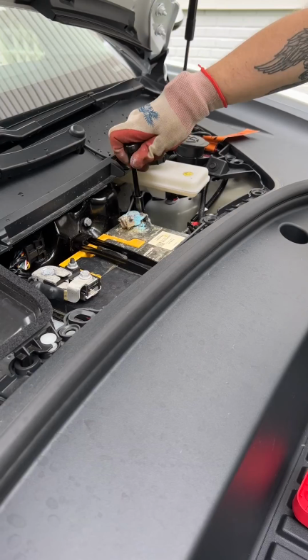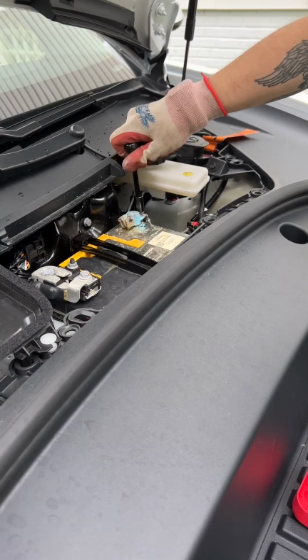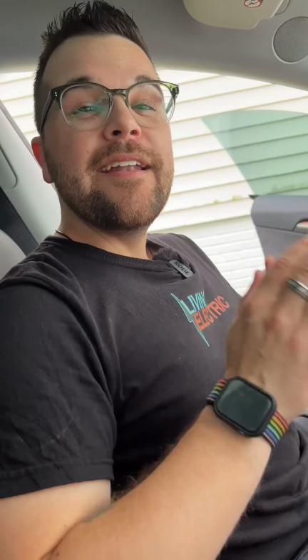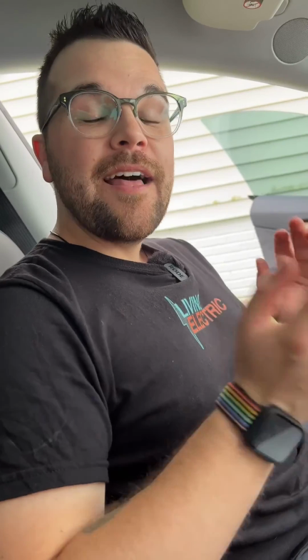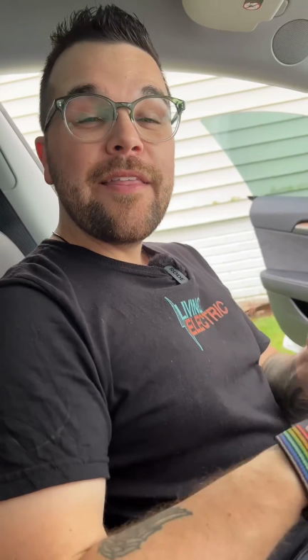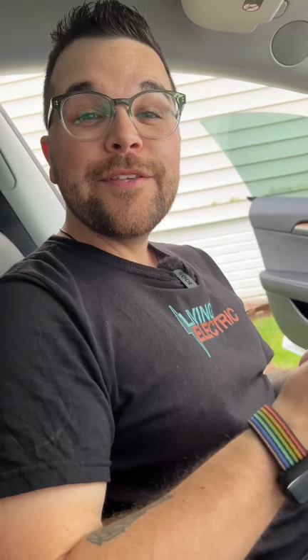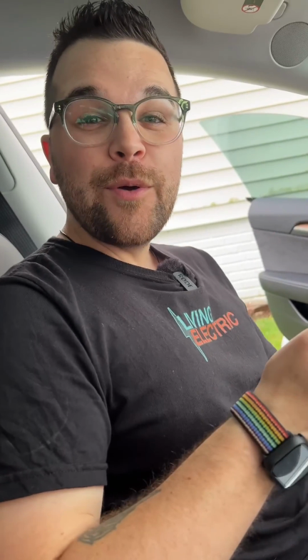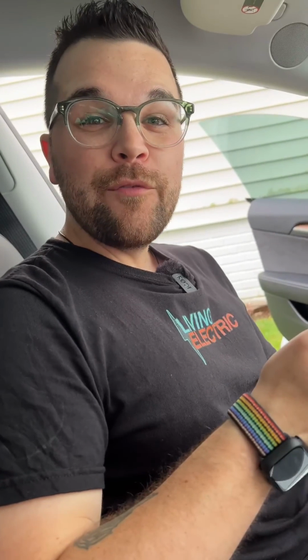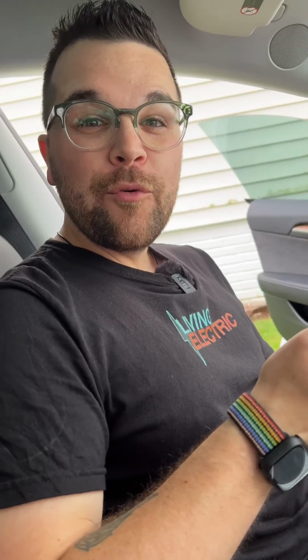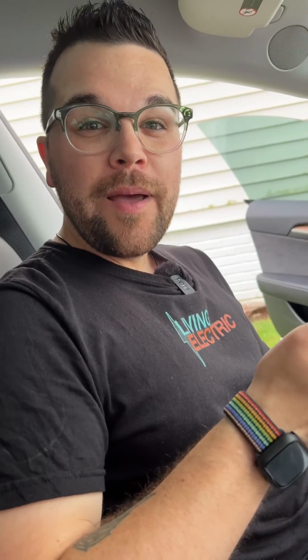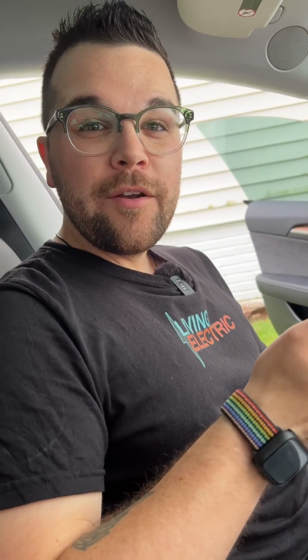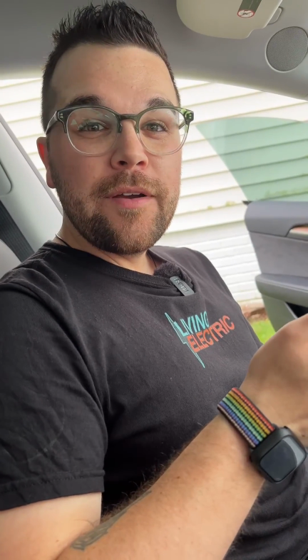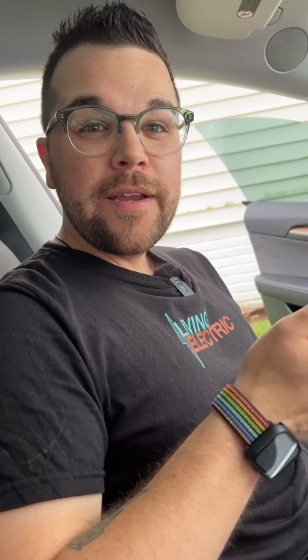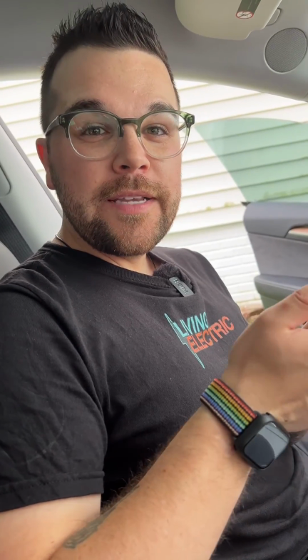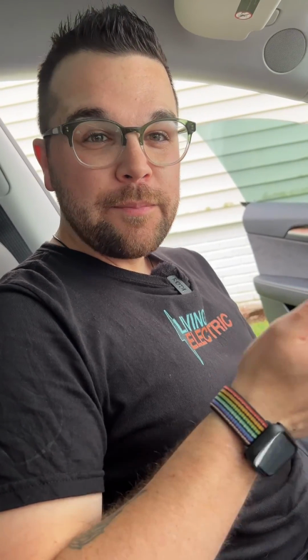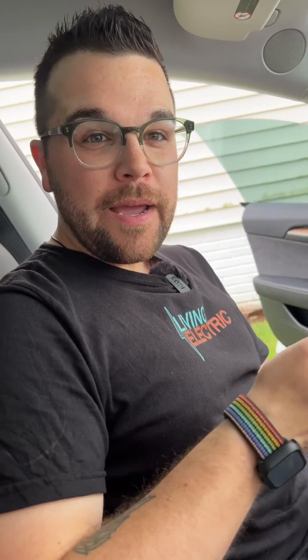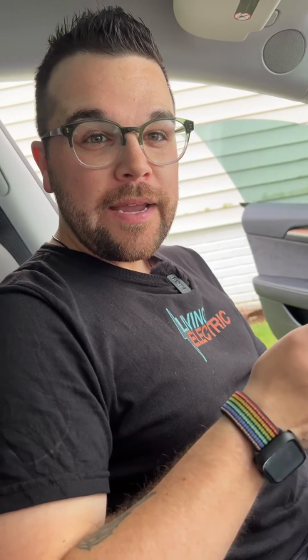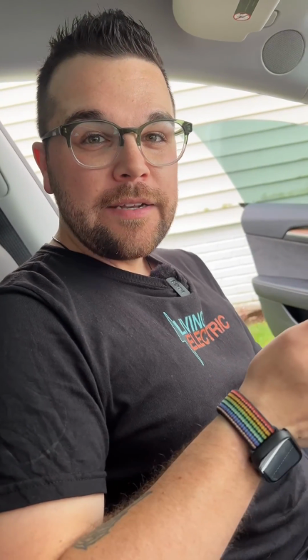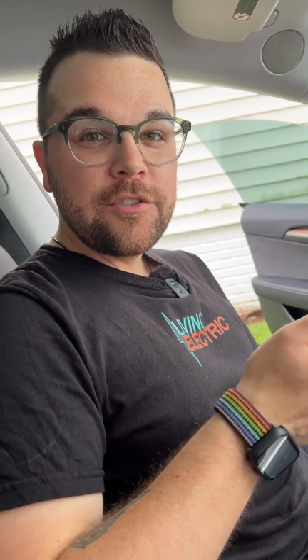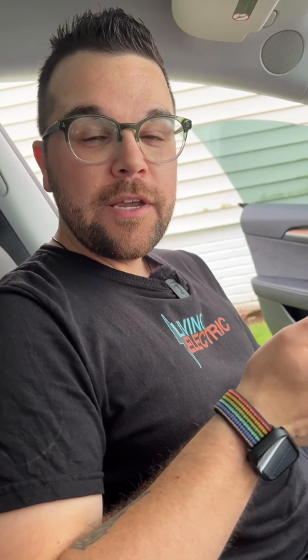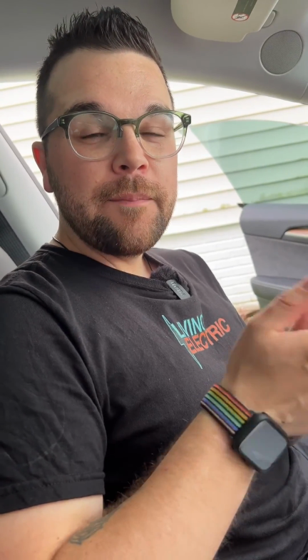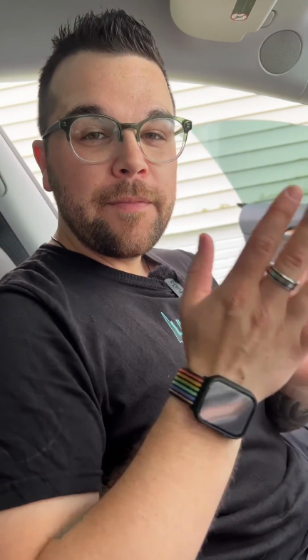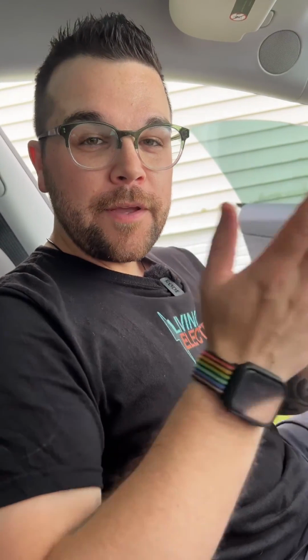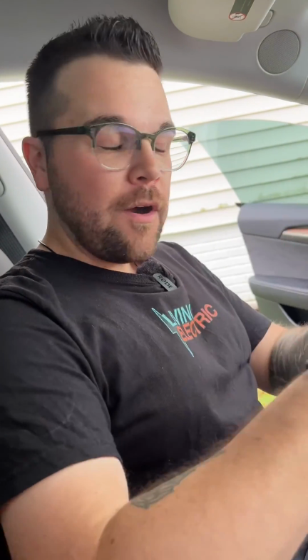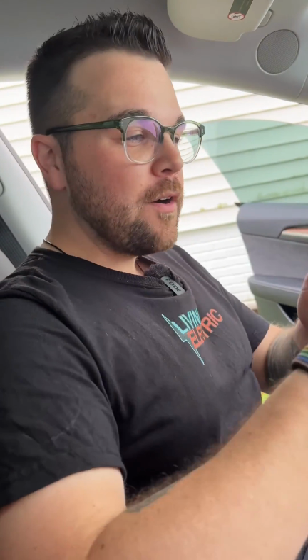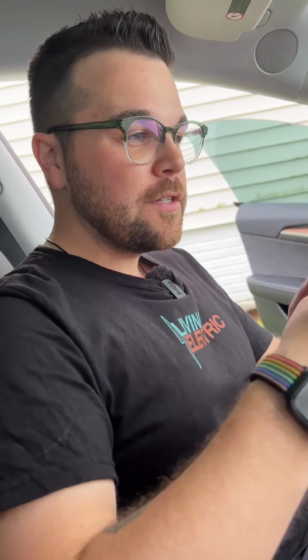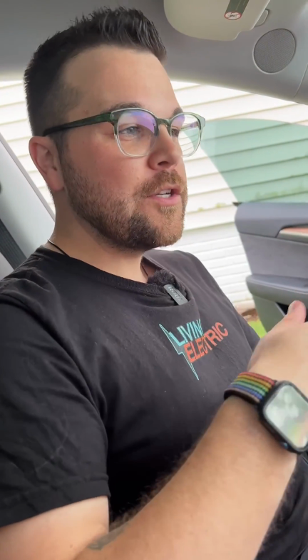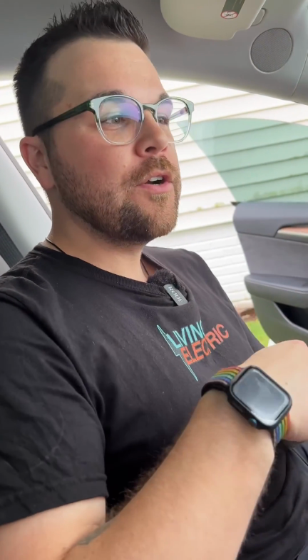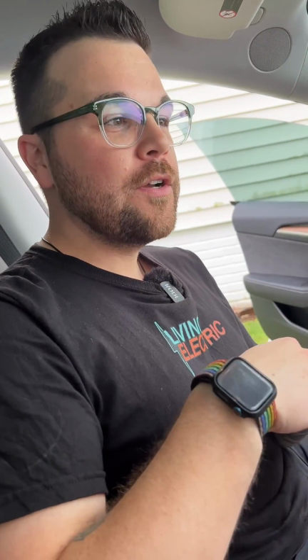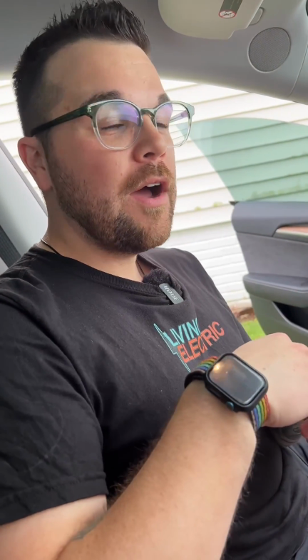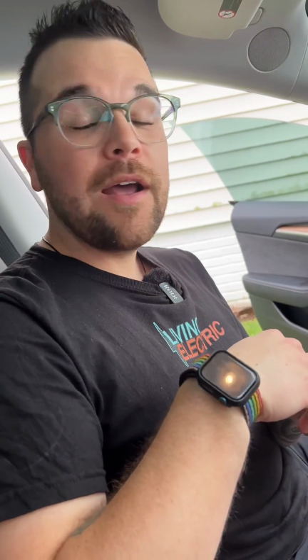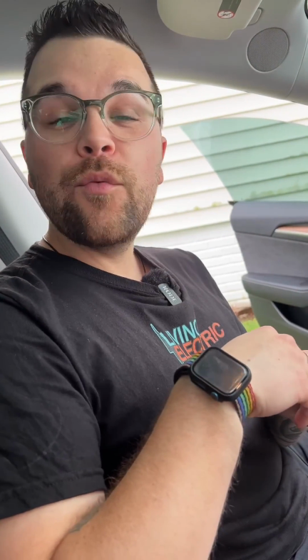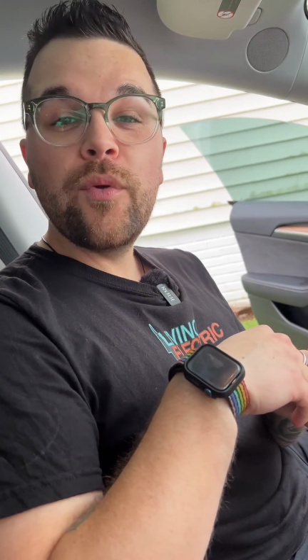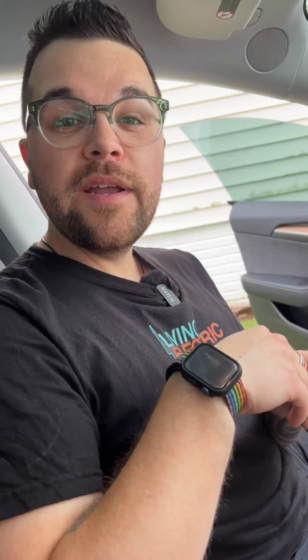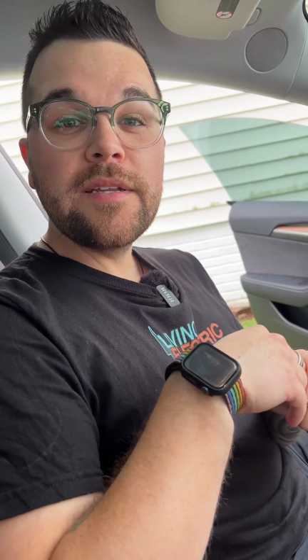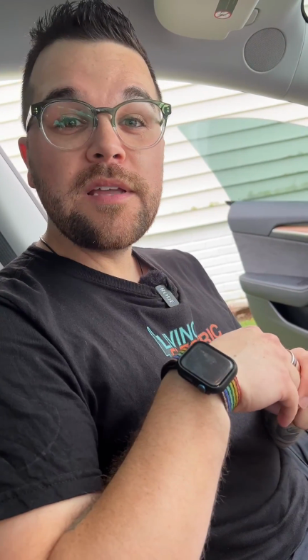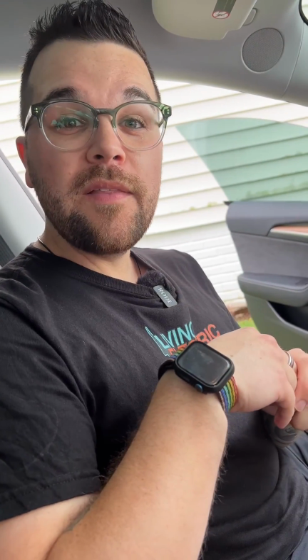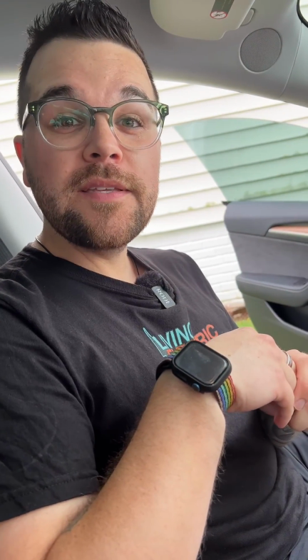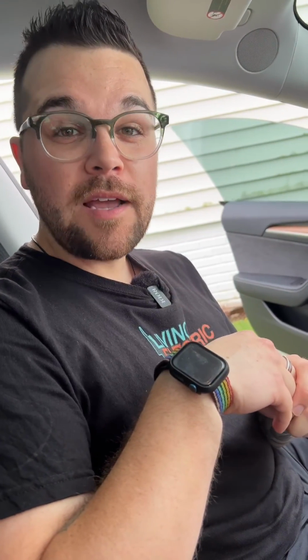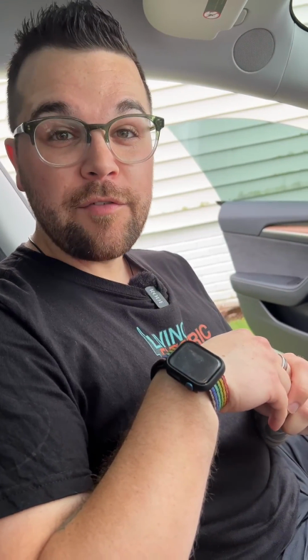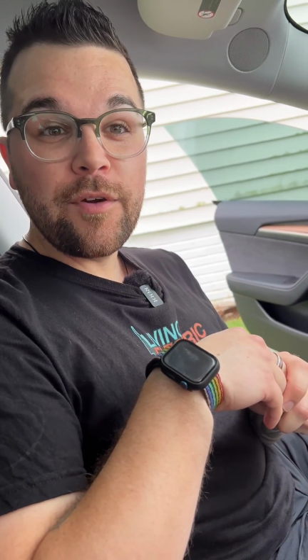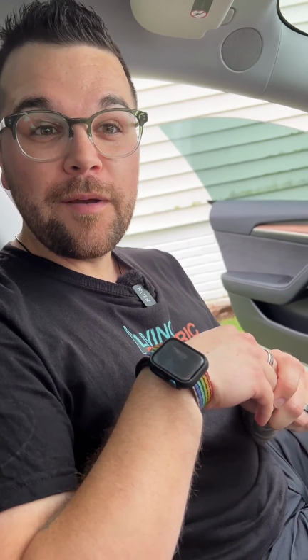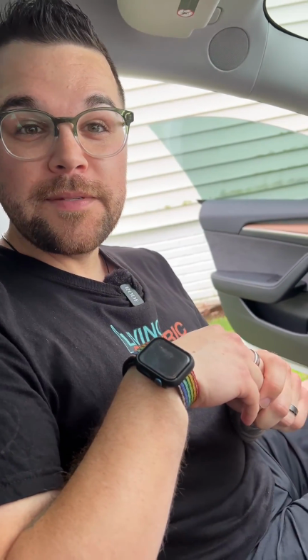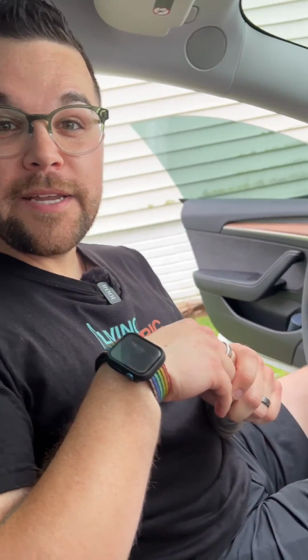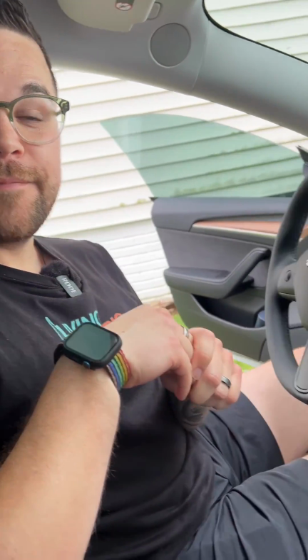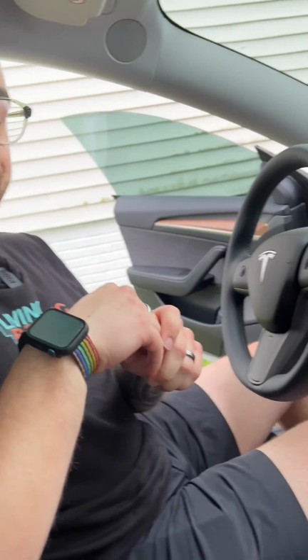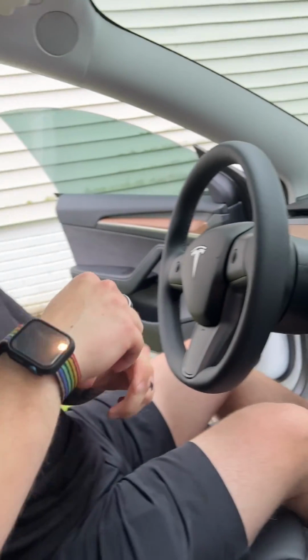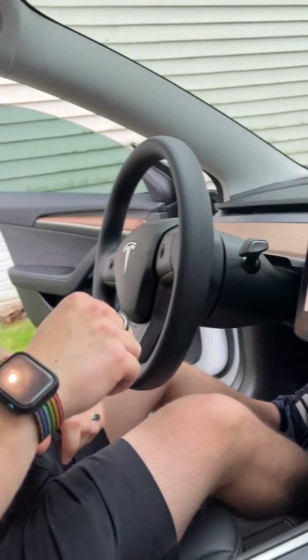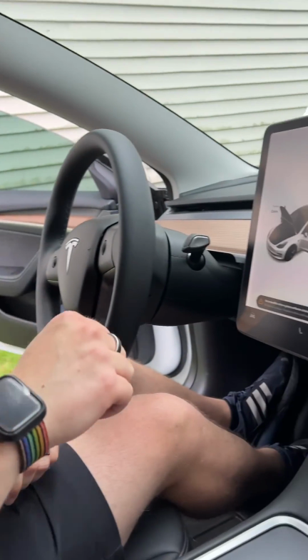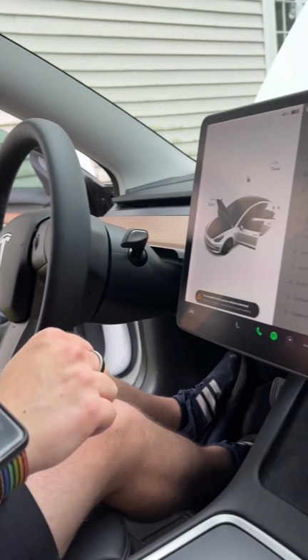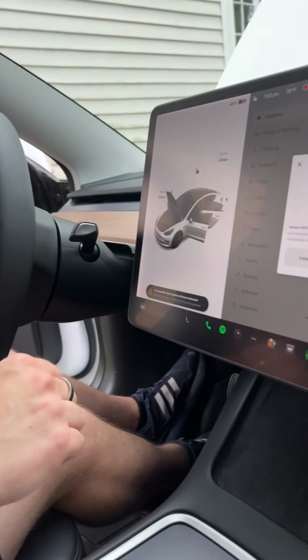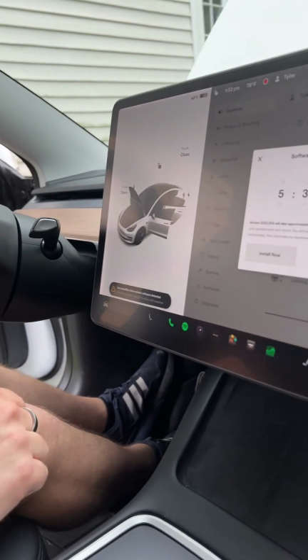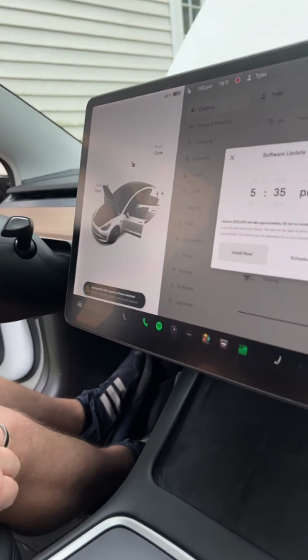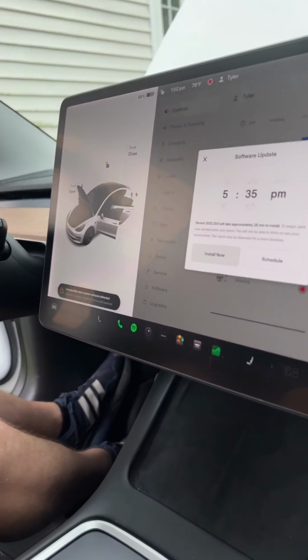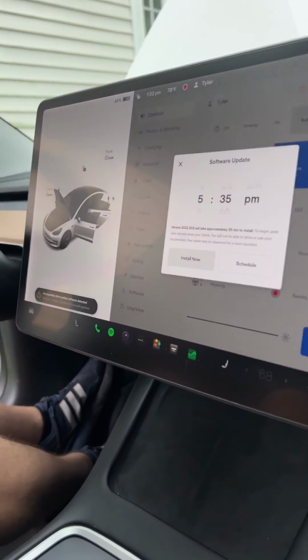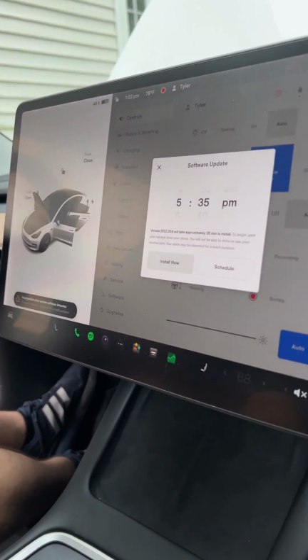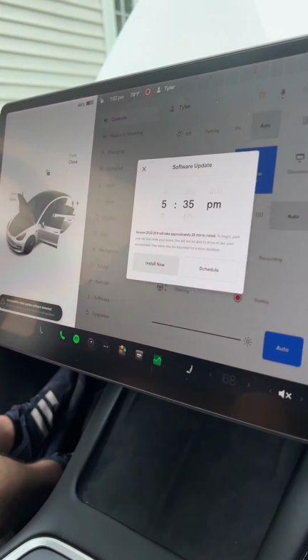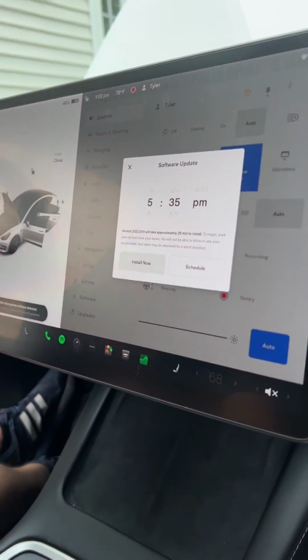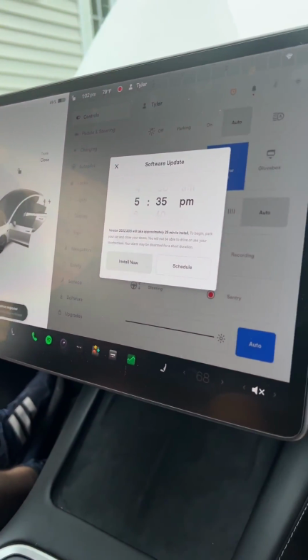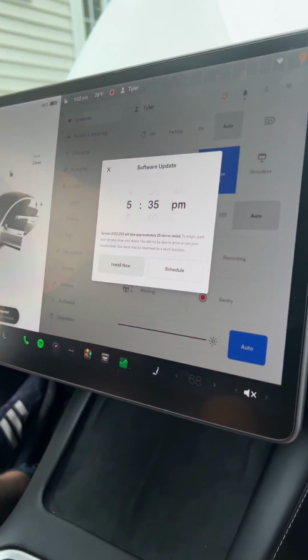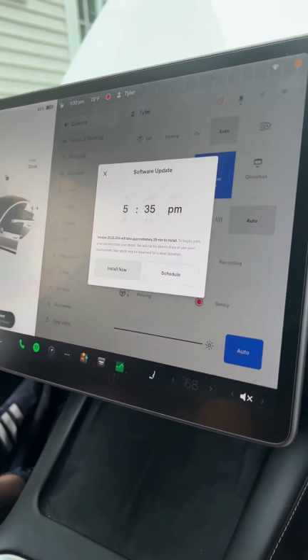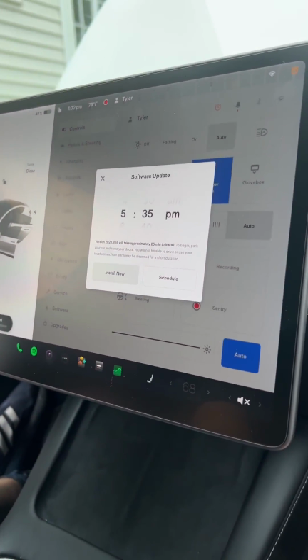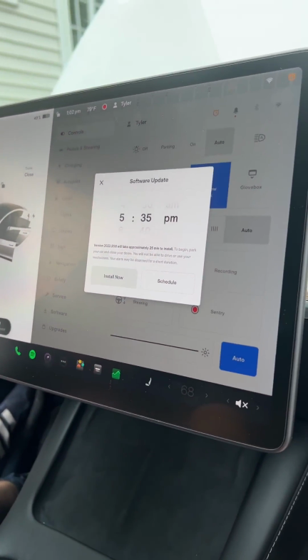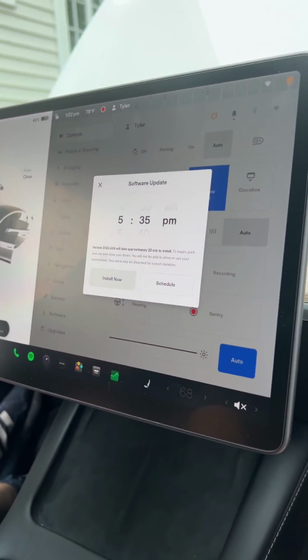The 12 volt battery is back in, the car is turned on, and we can install the software update. This will take about 25 to 30 minutes.